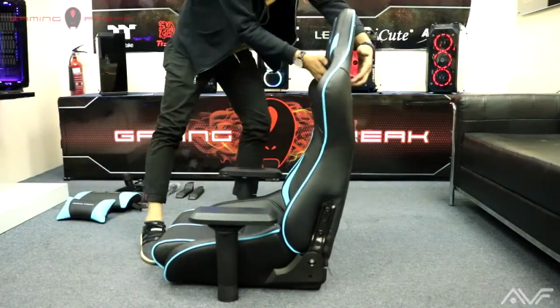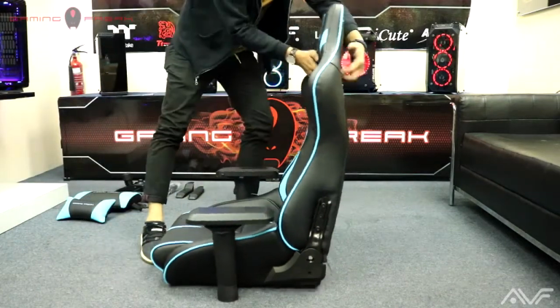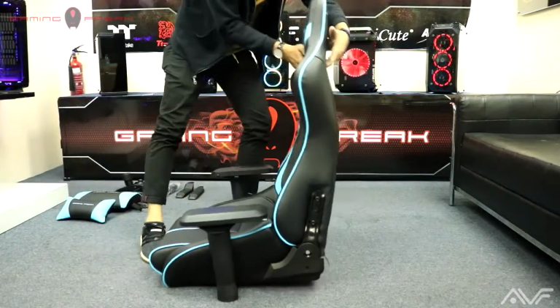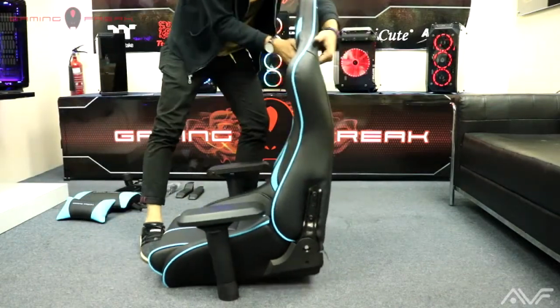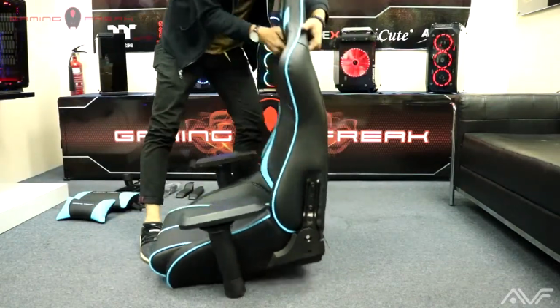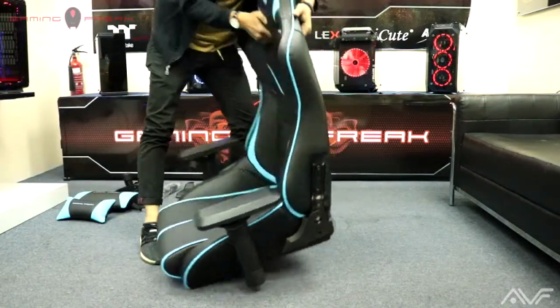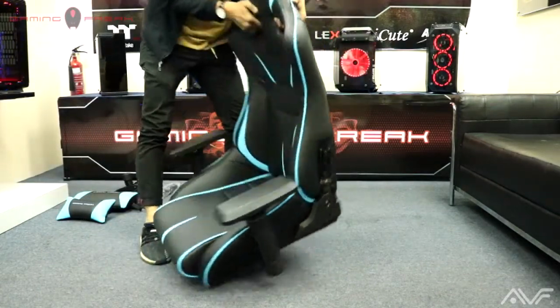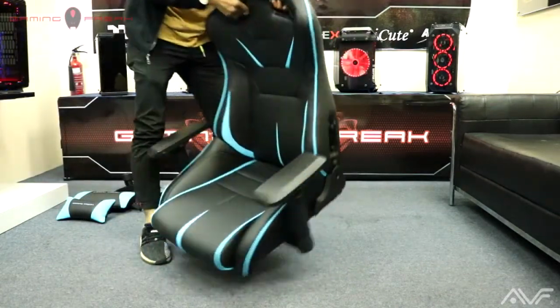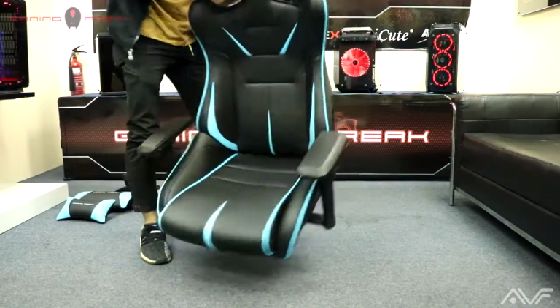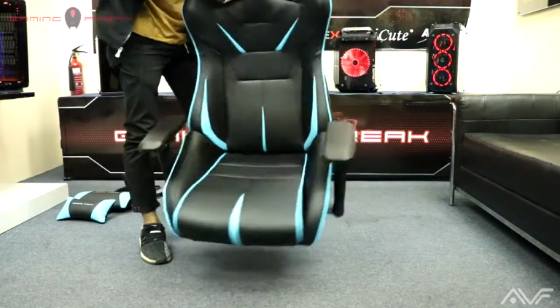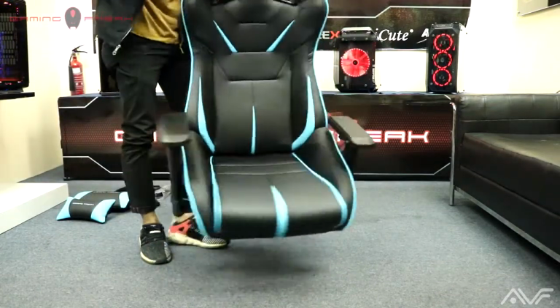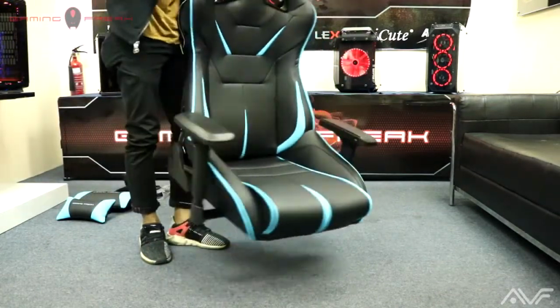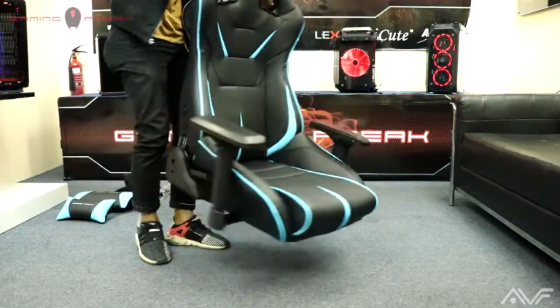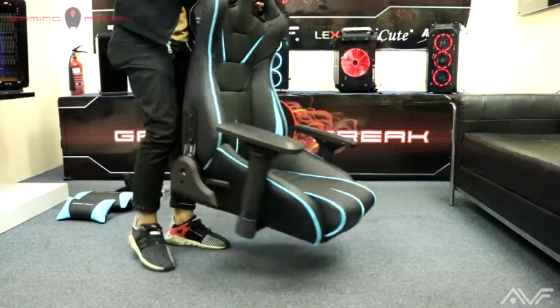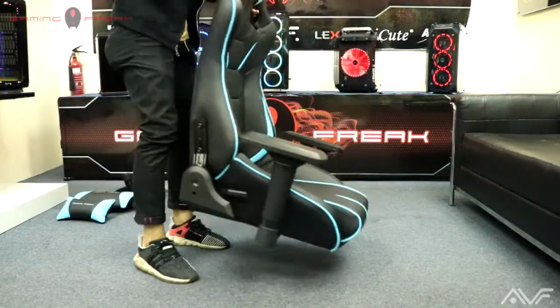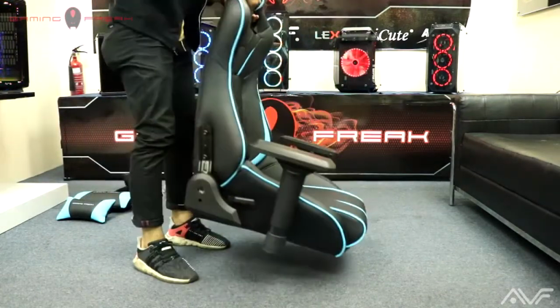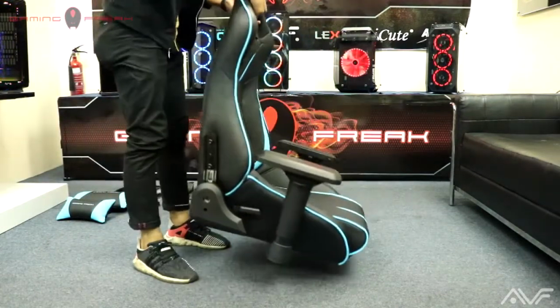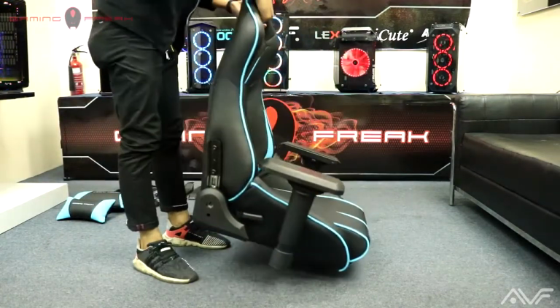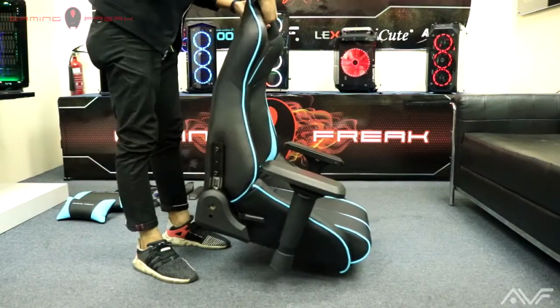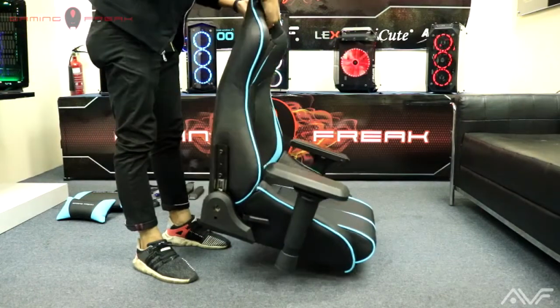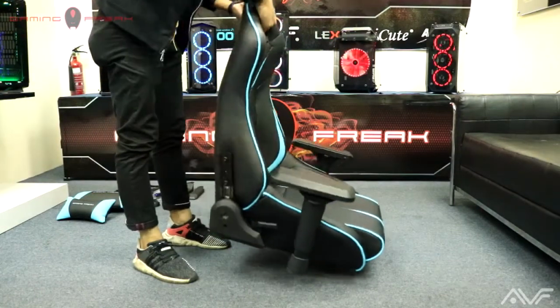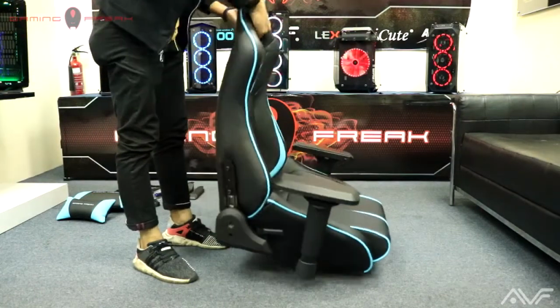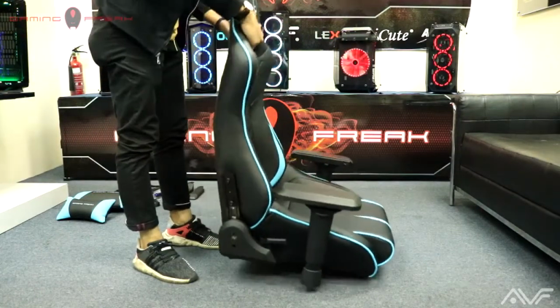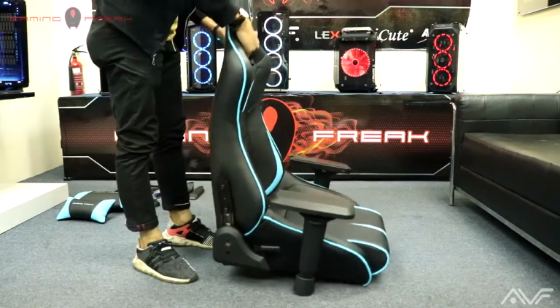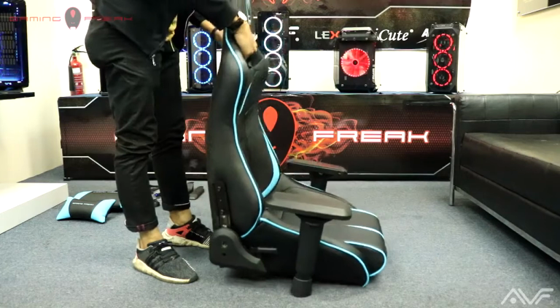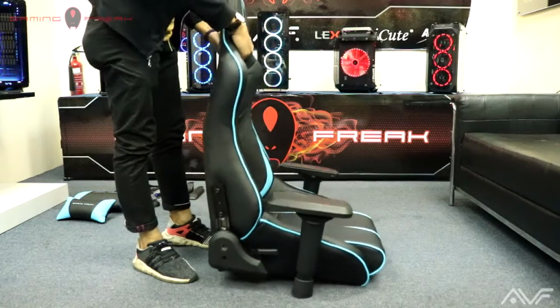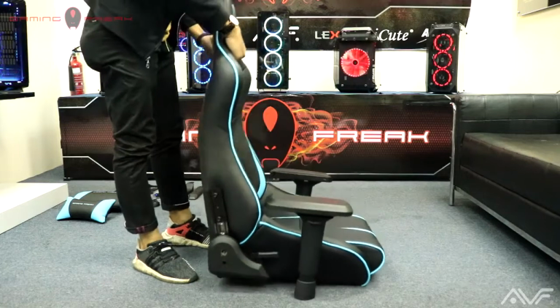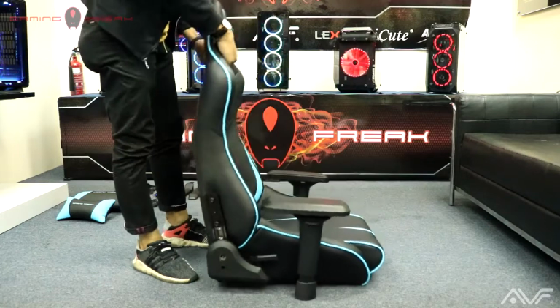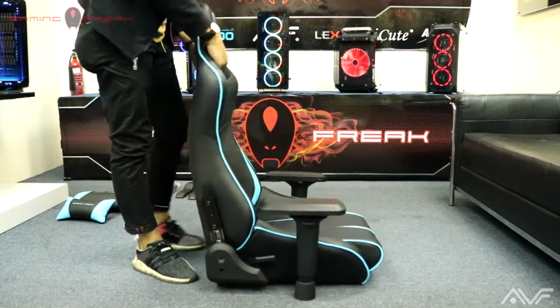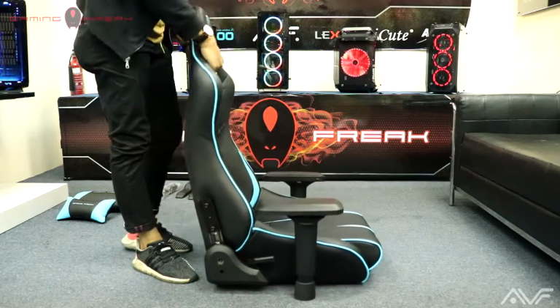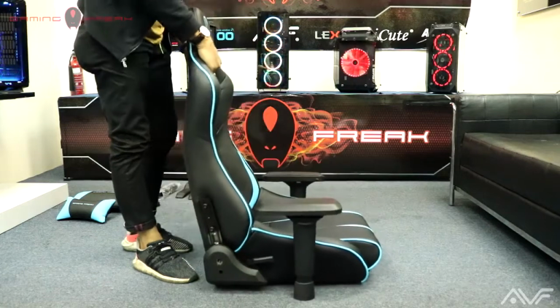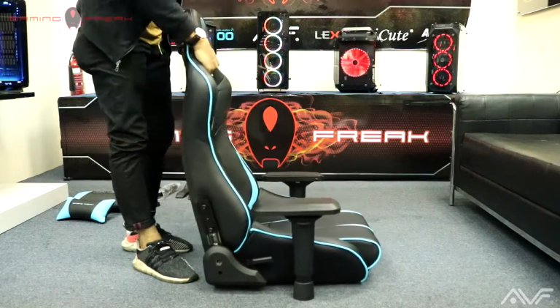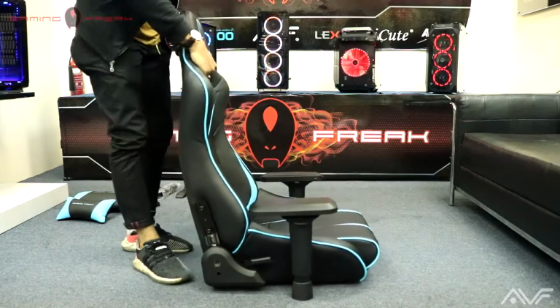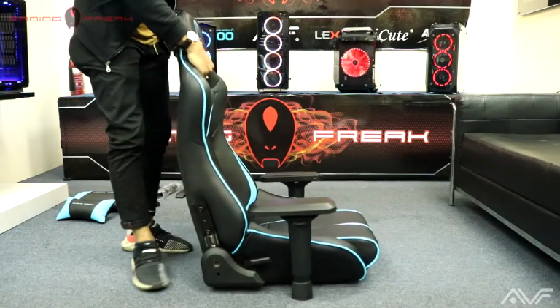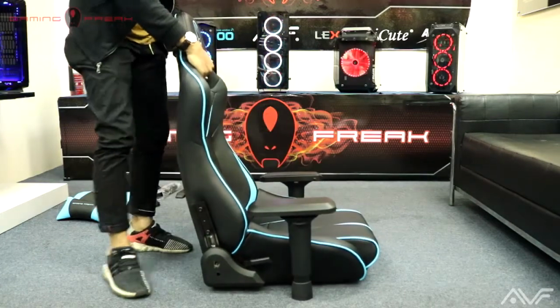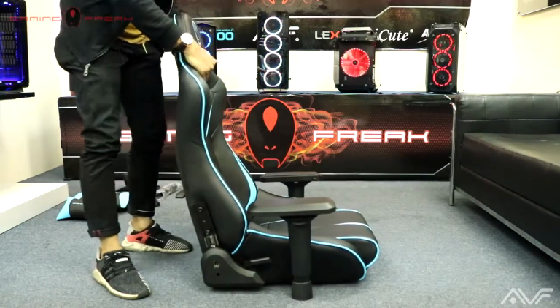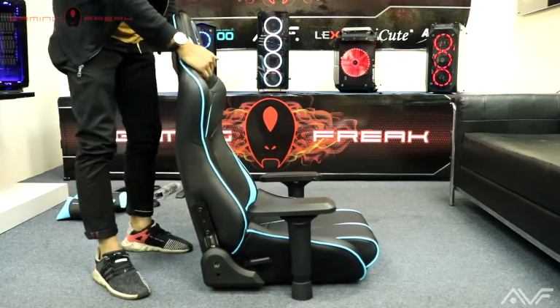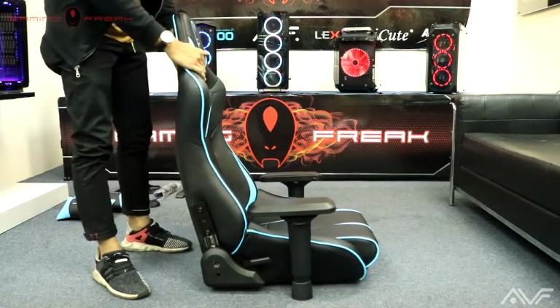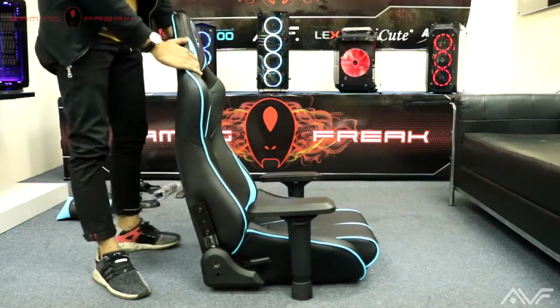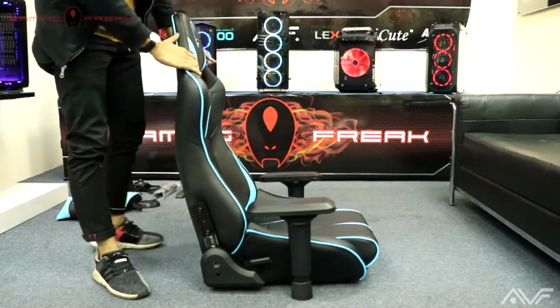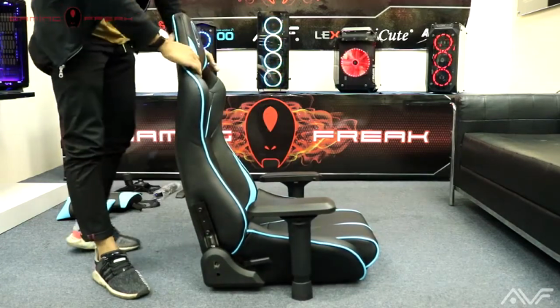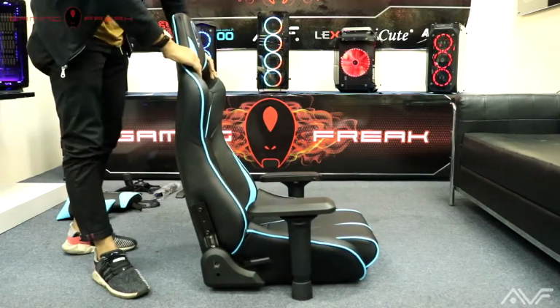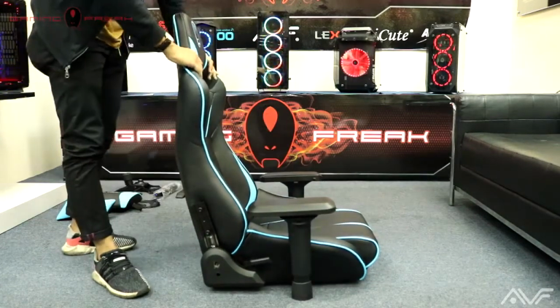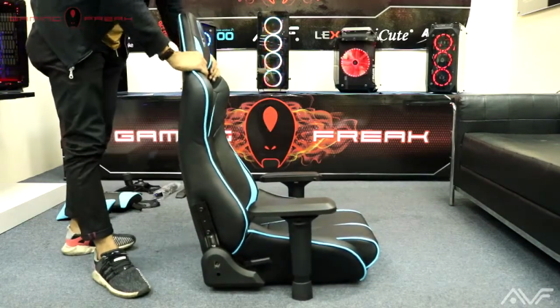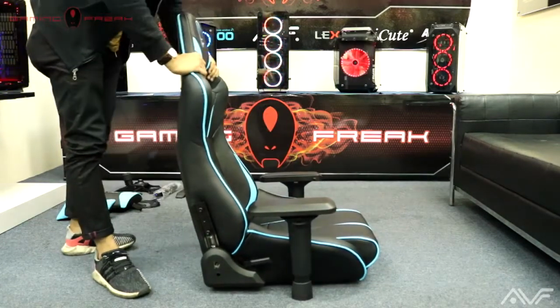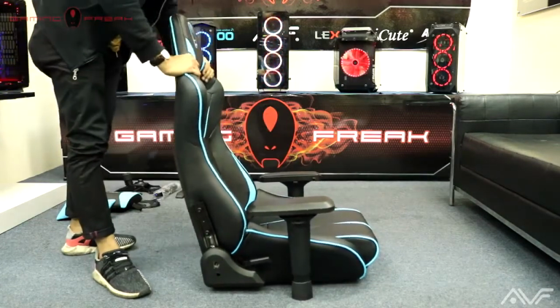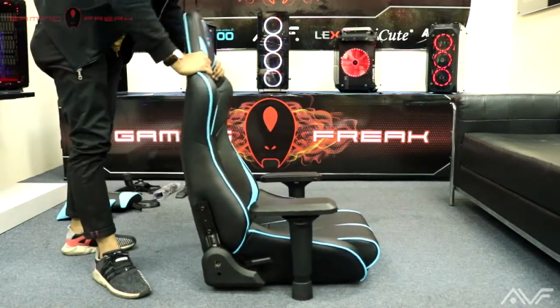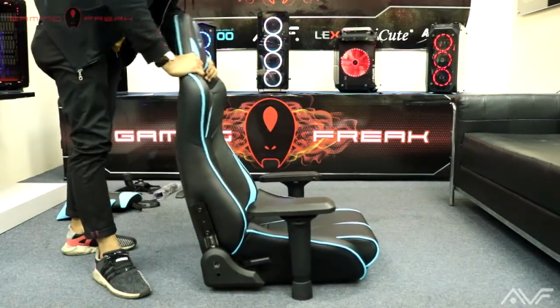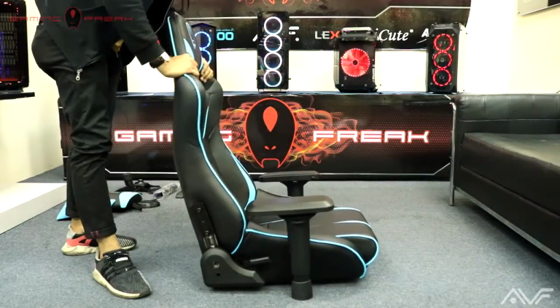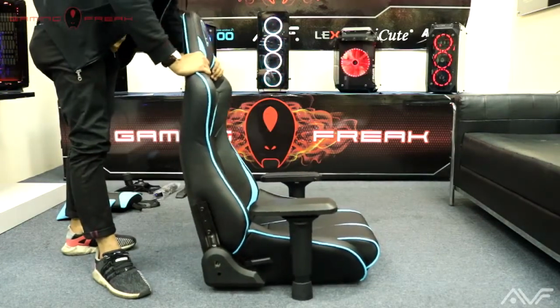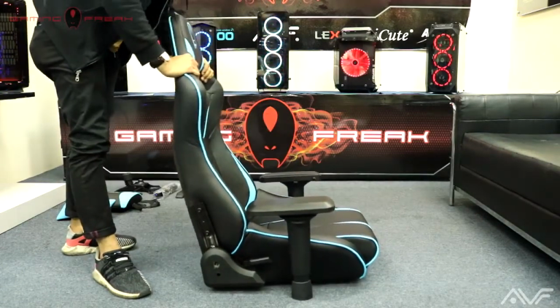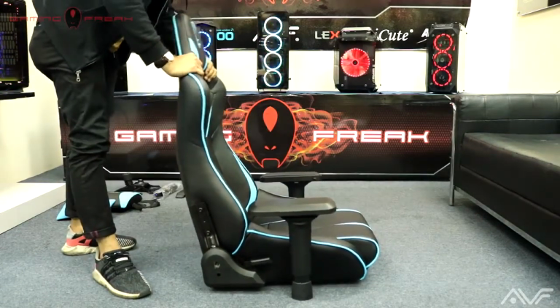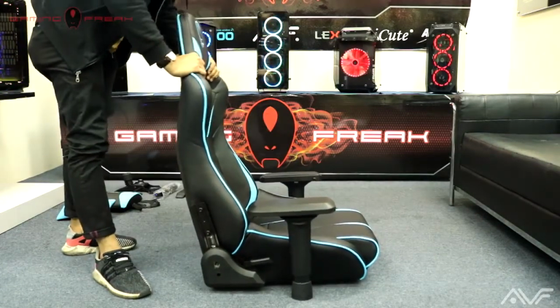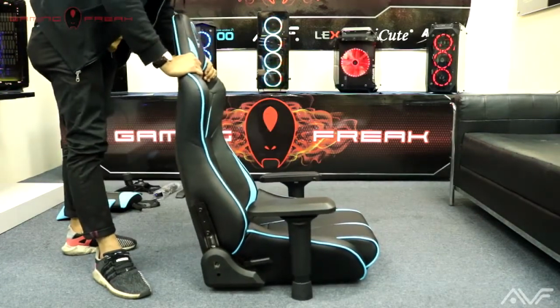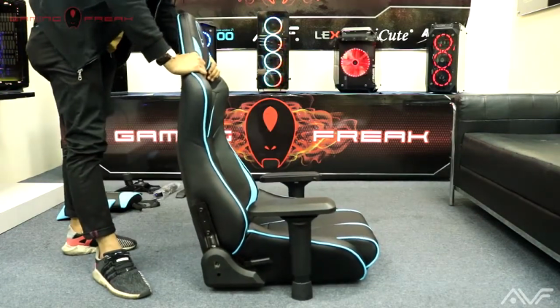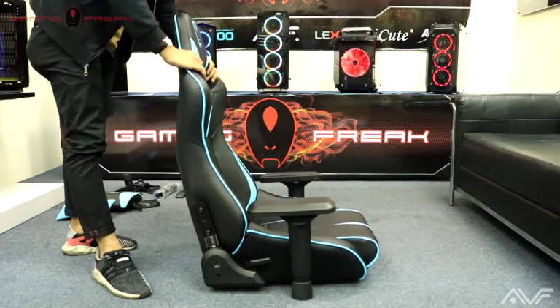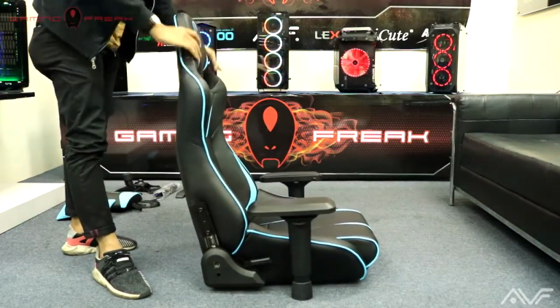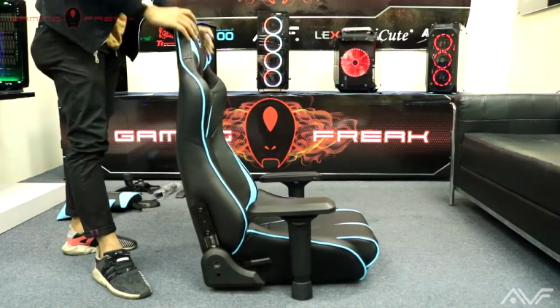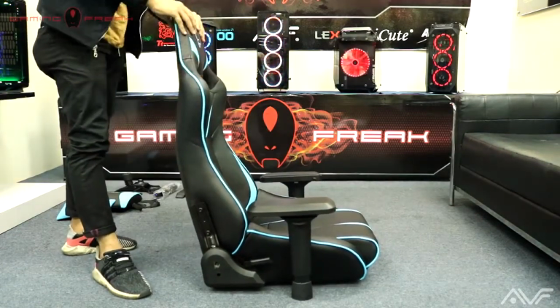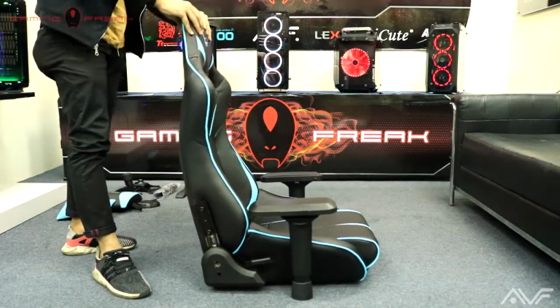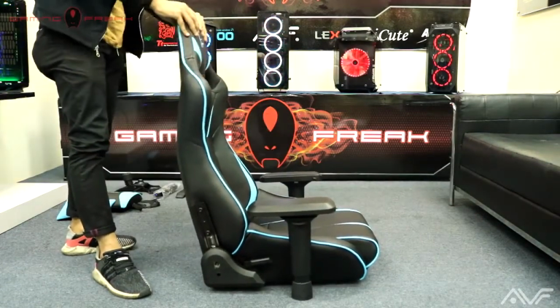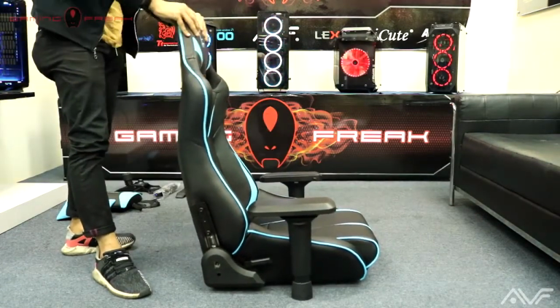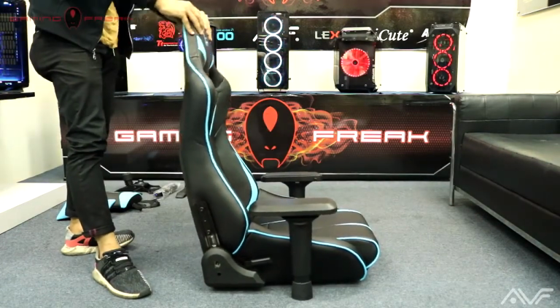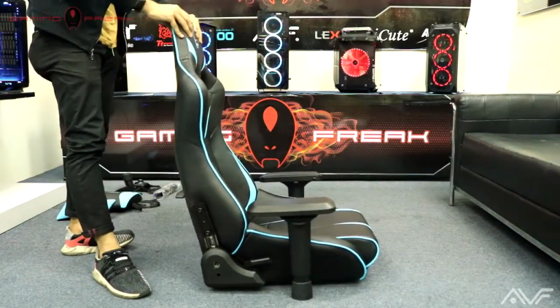A way of checking that is lifting the chair by its backrest, or rocking it forwards and backwards to ensure sturdiness.